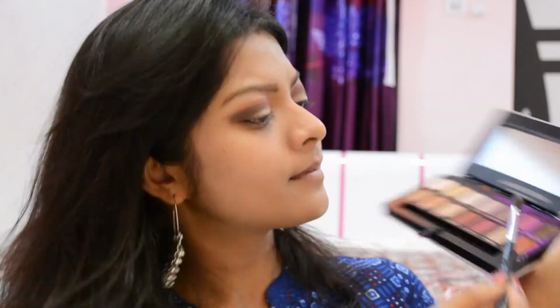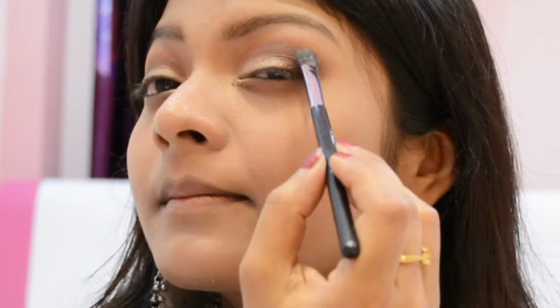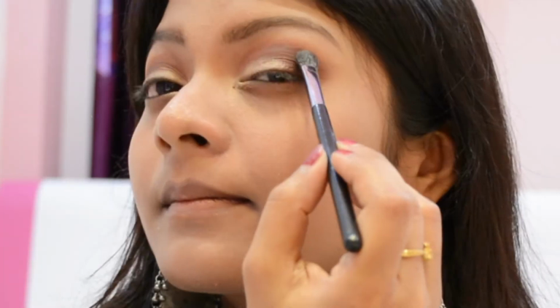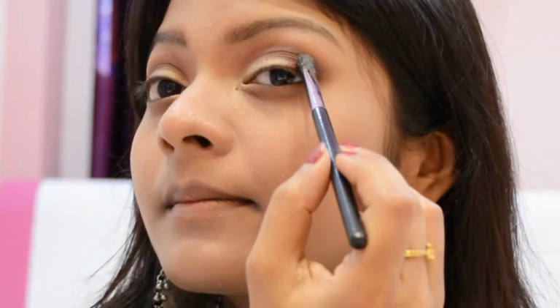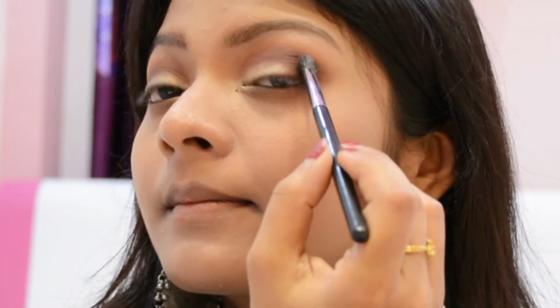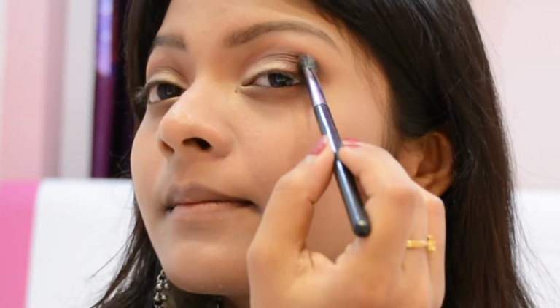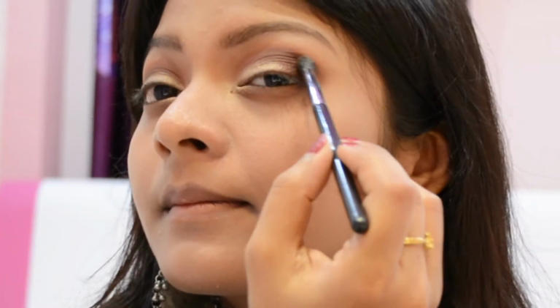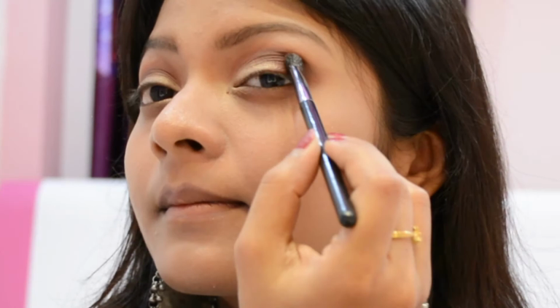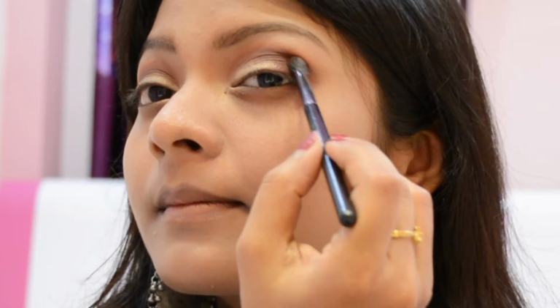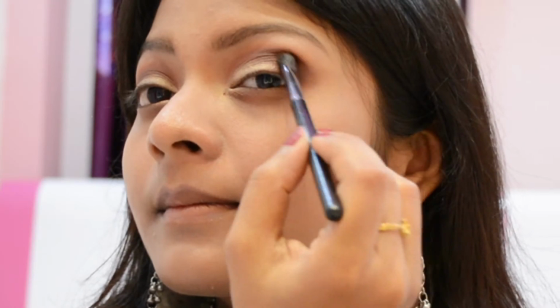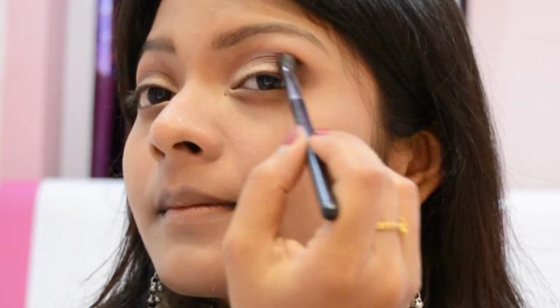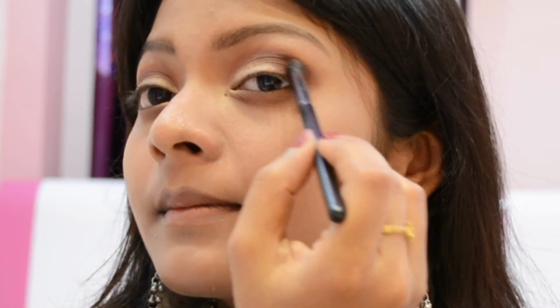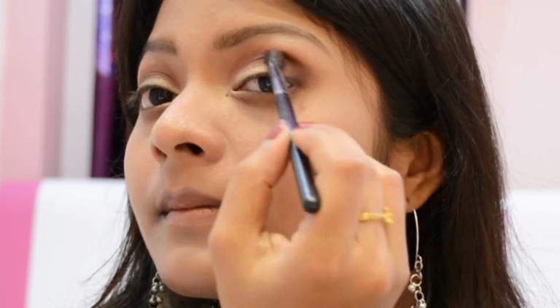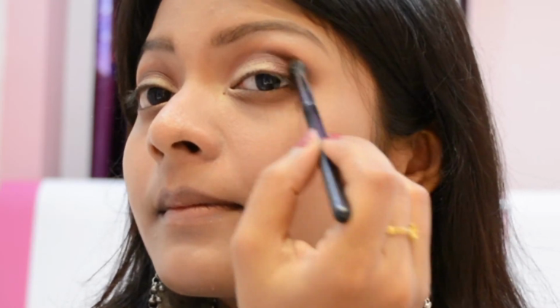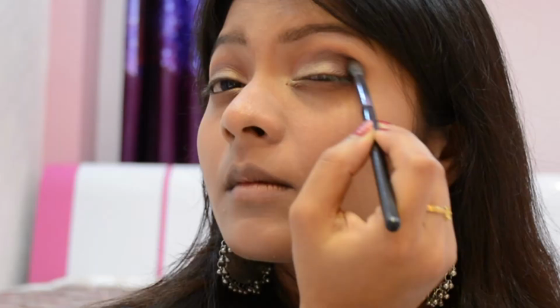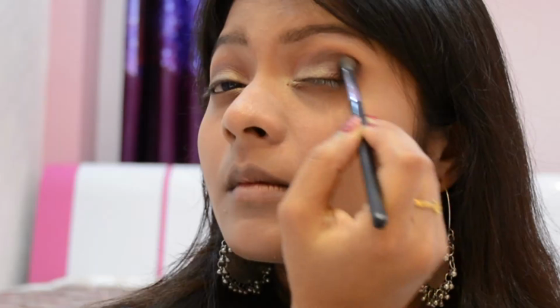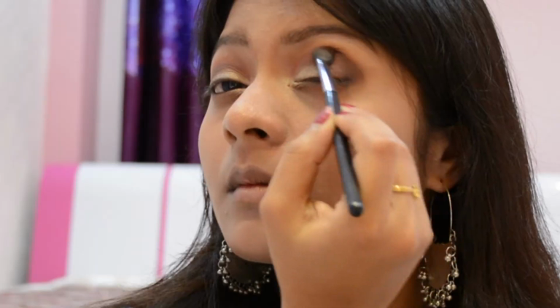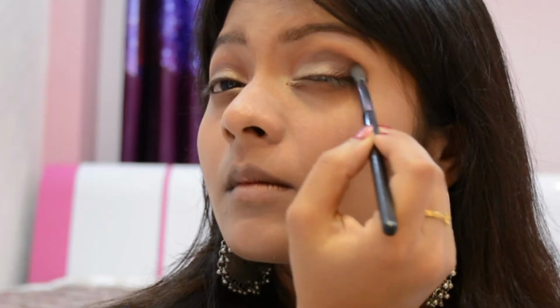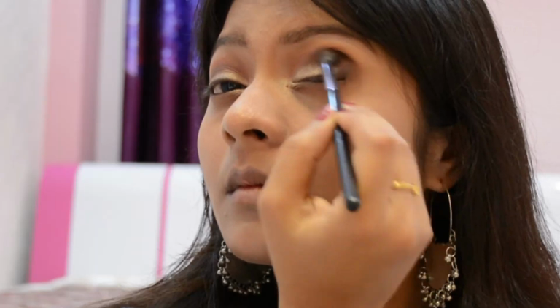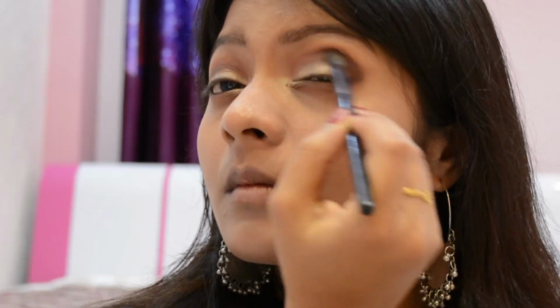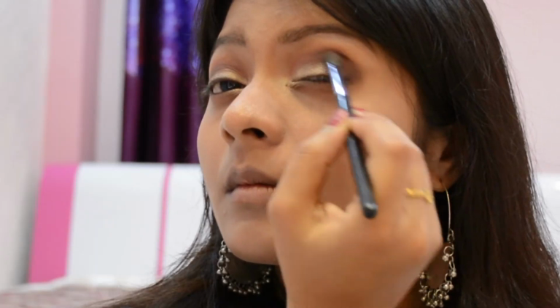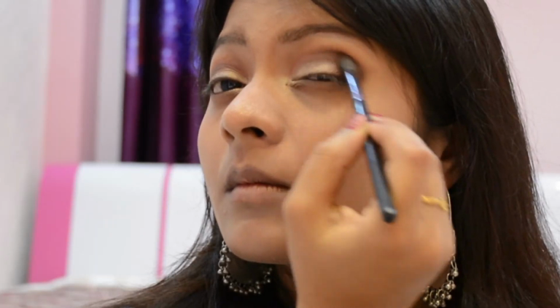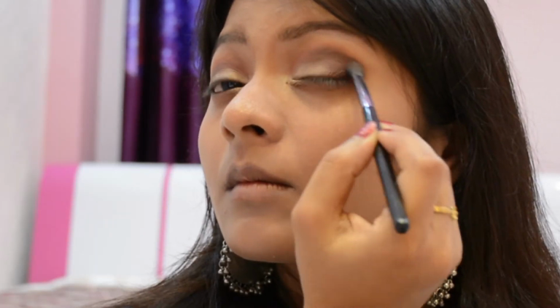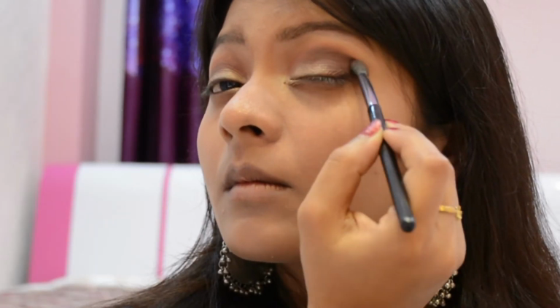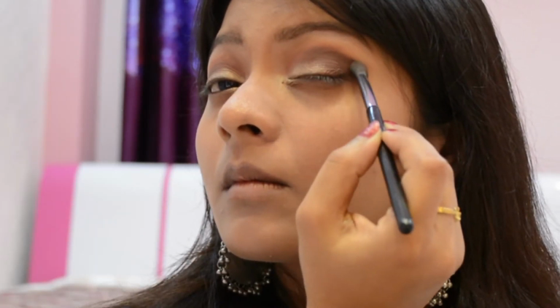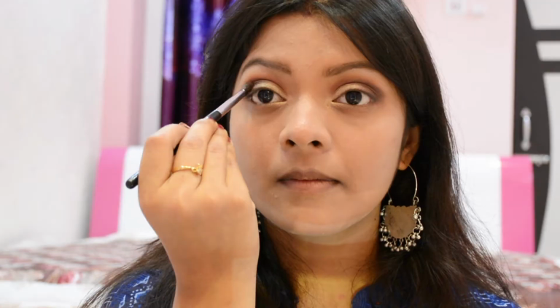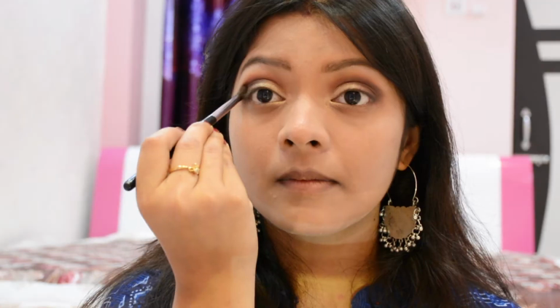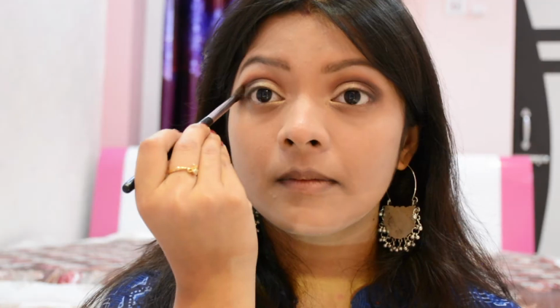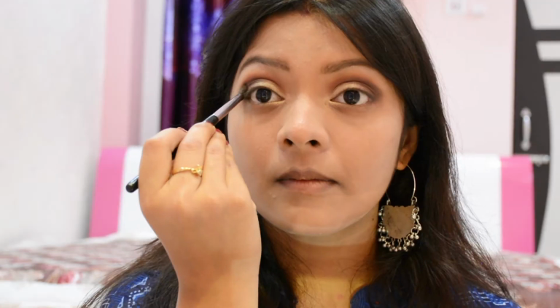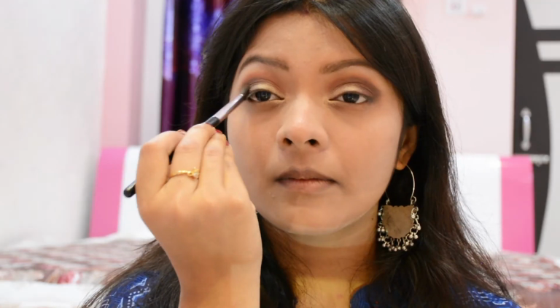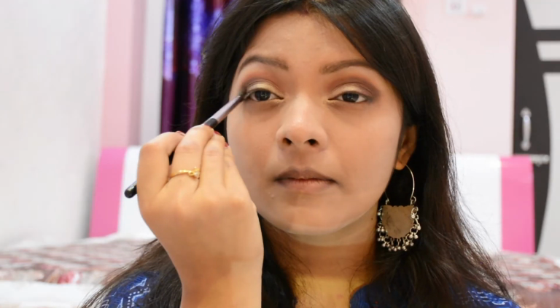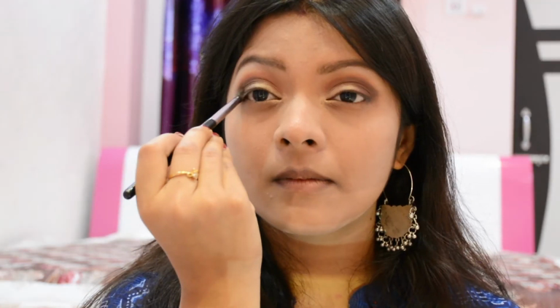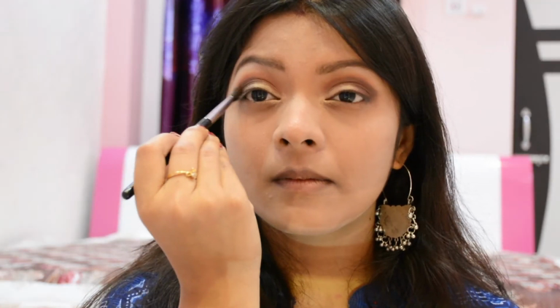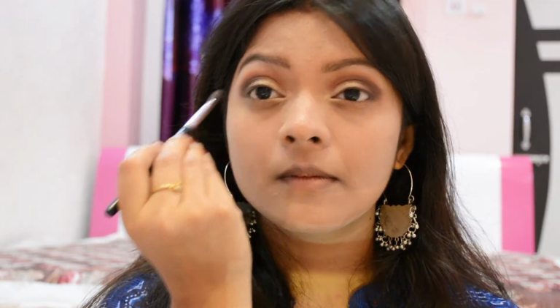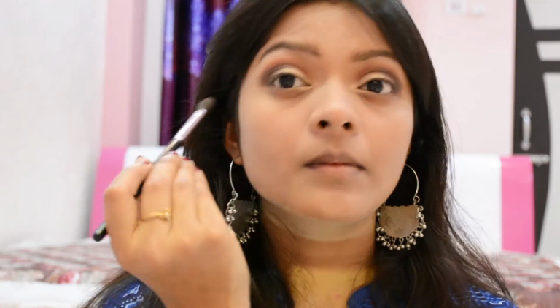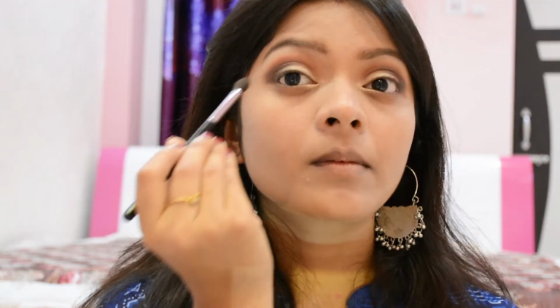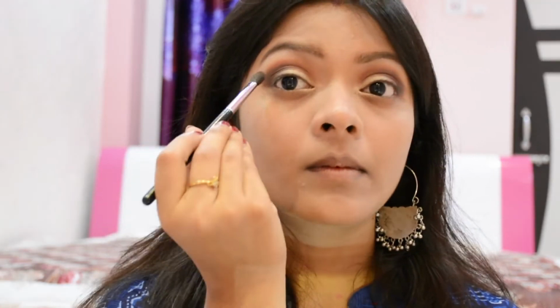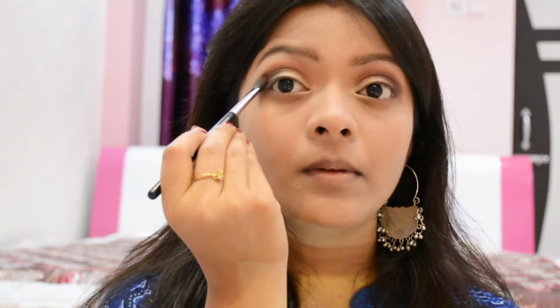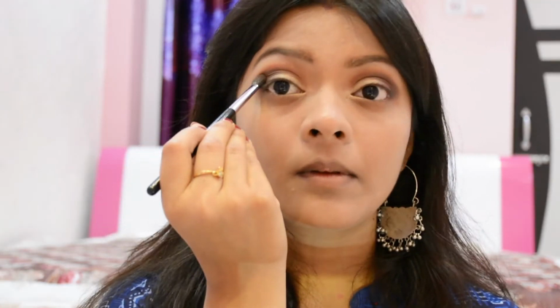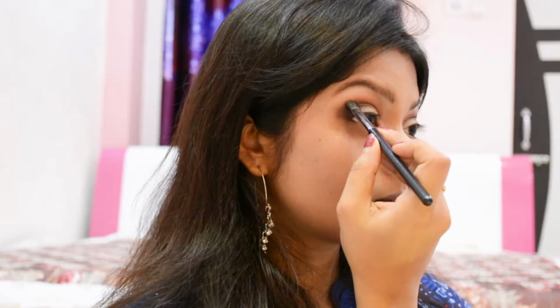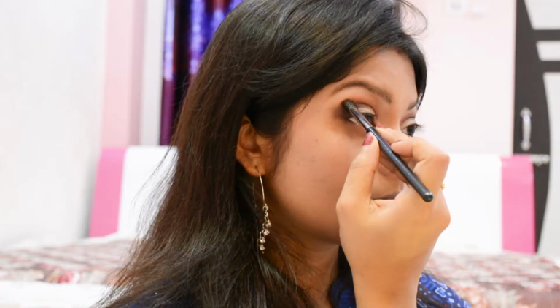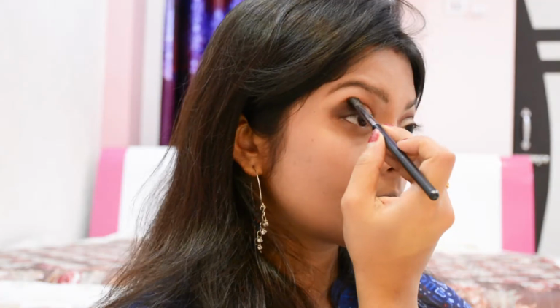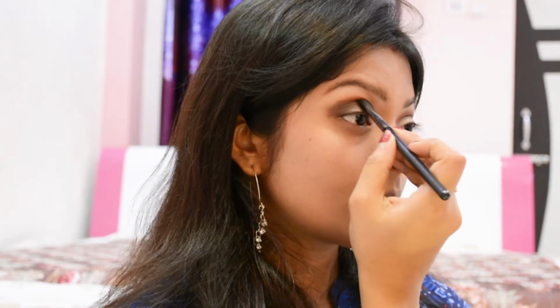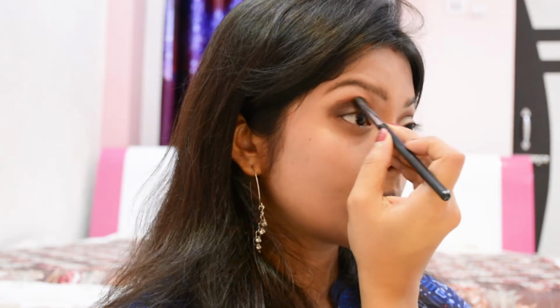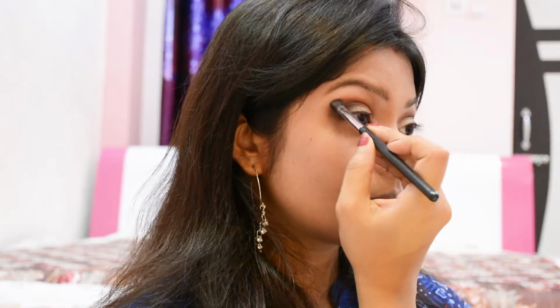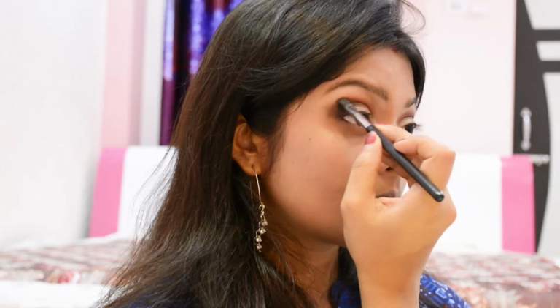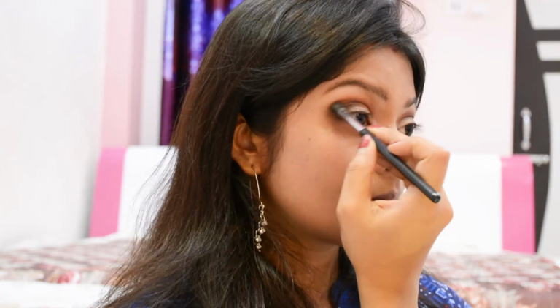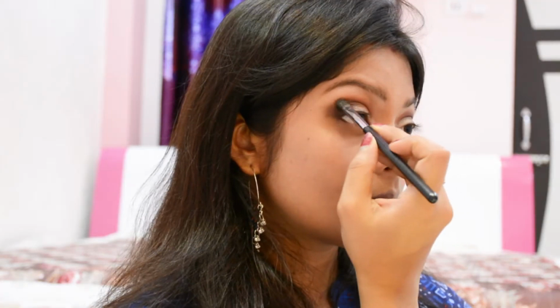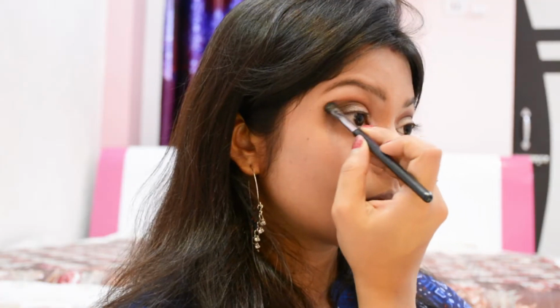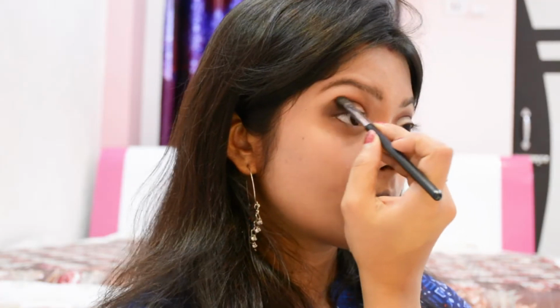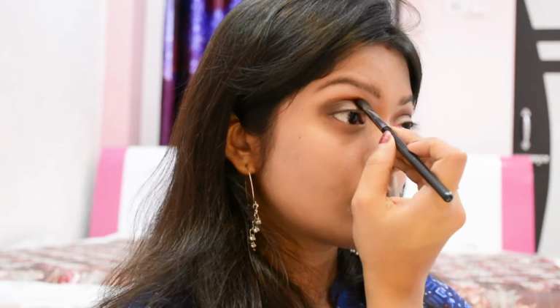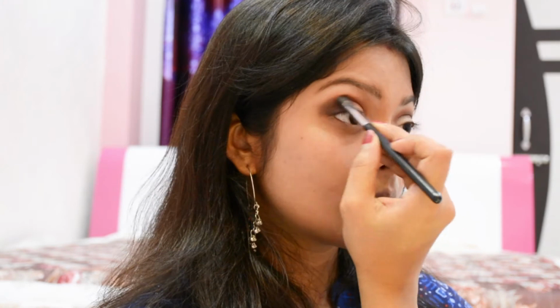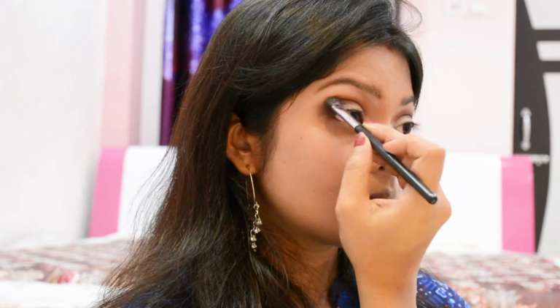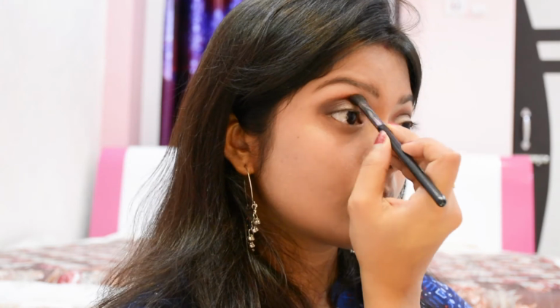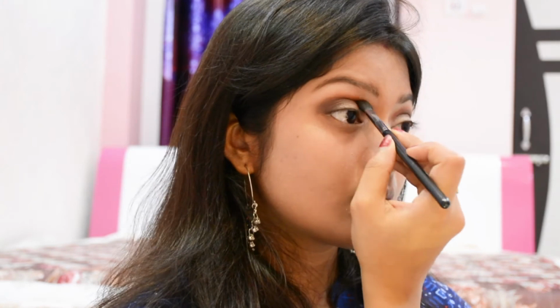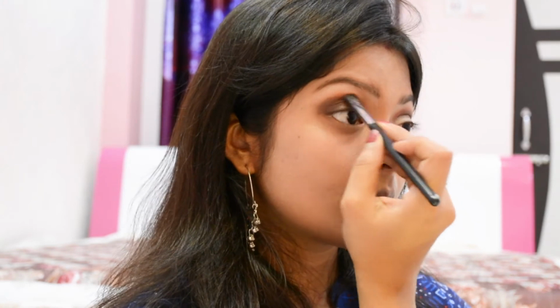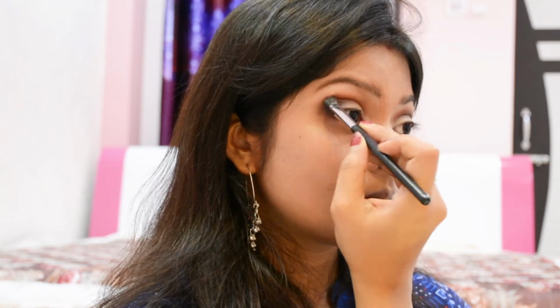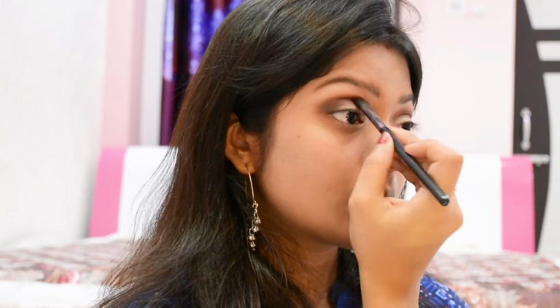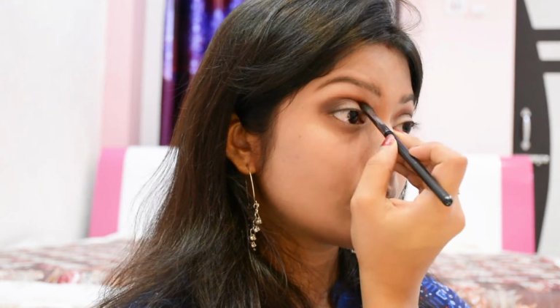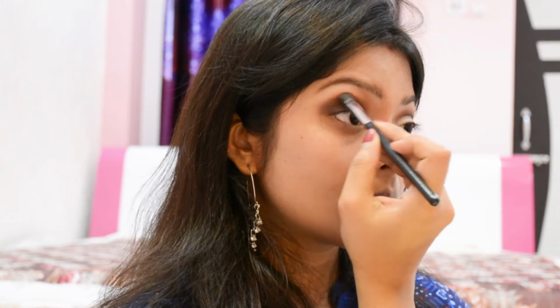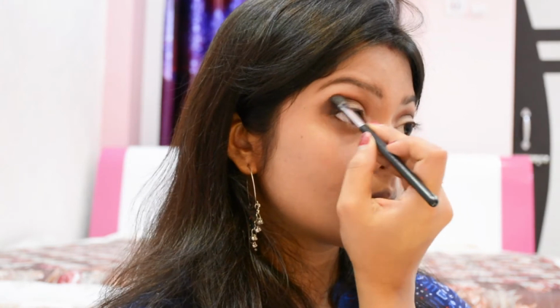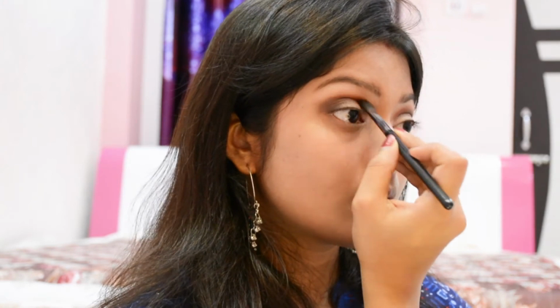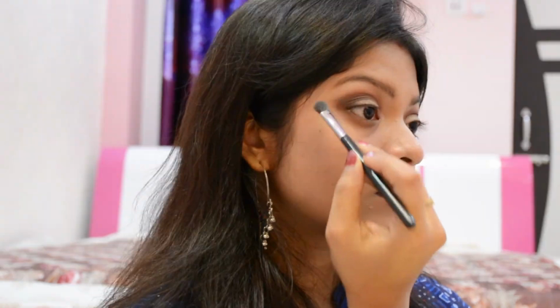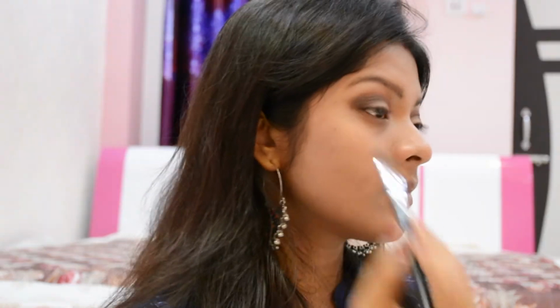Again I took the coffee brown shade and put it only on the outer corner of my eyelid, then blended the crease well with a clean brush.